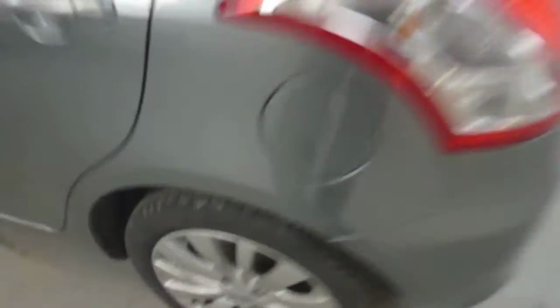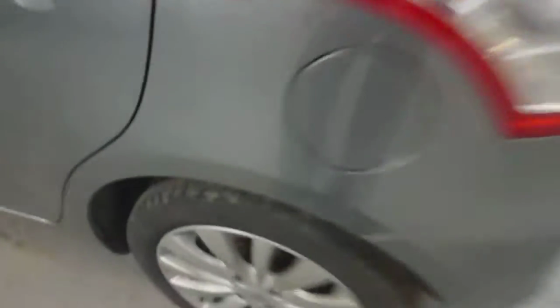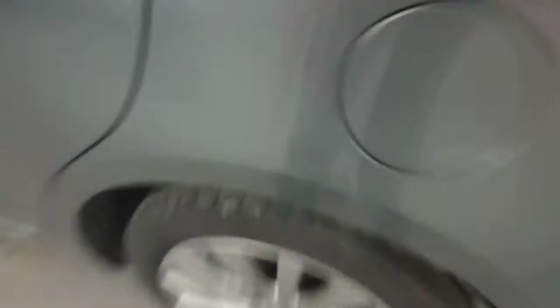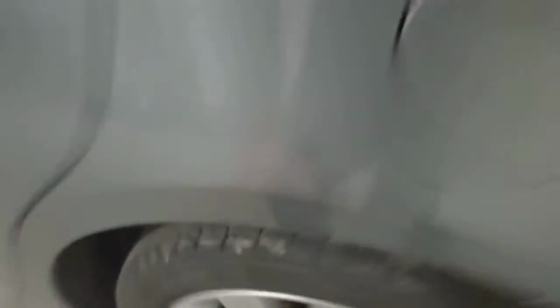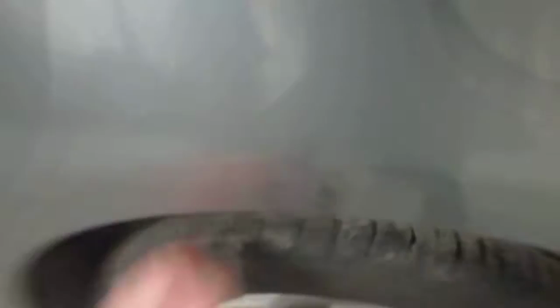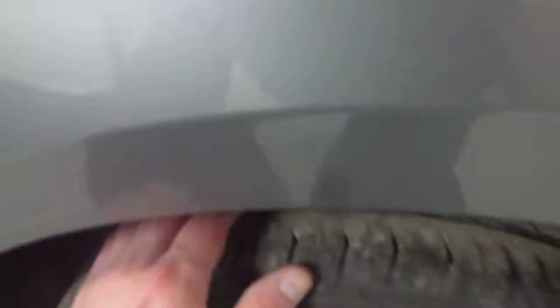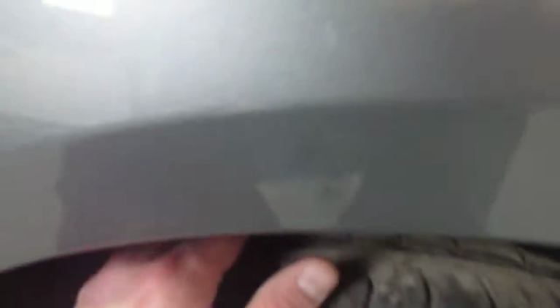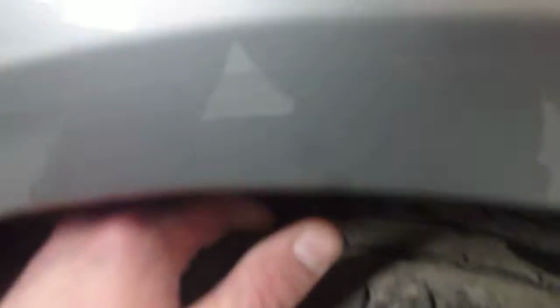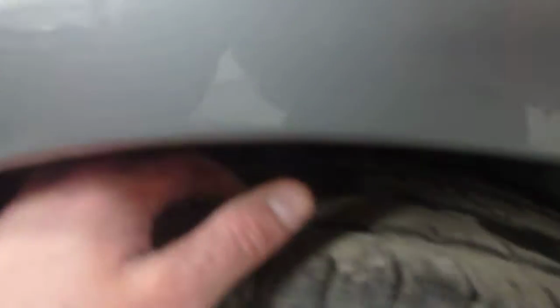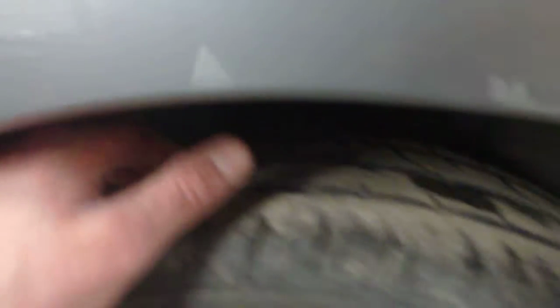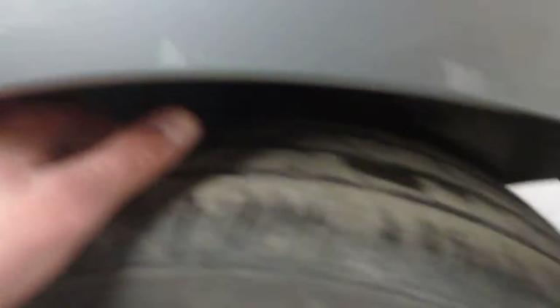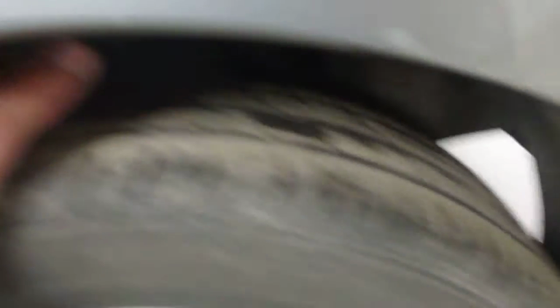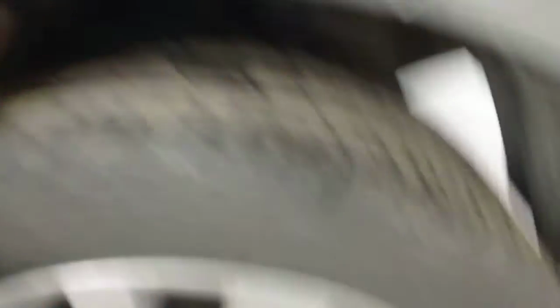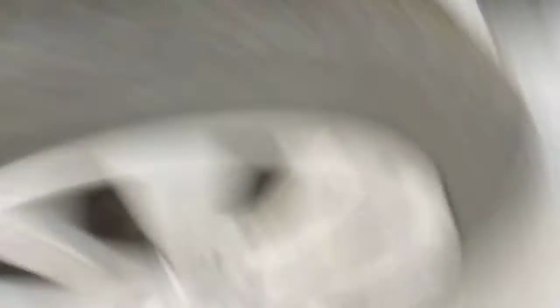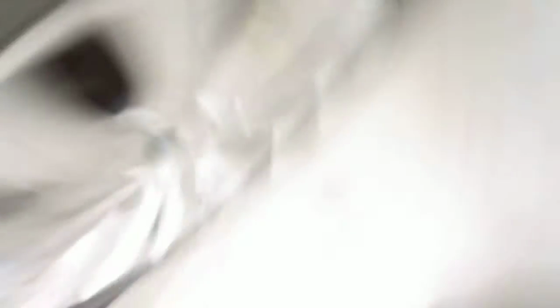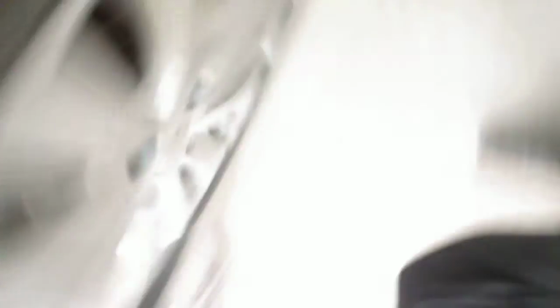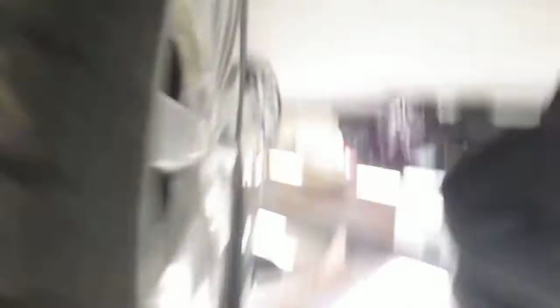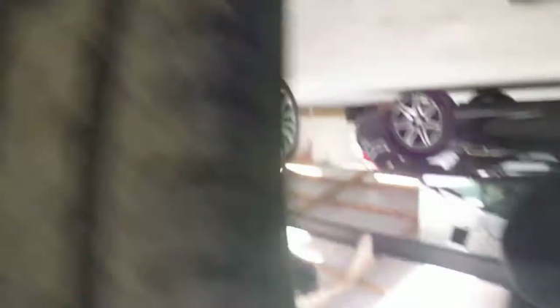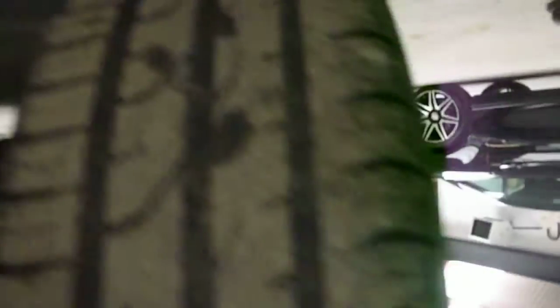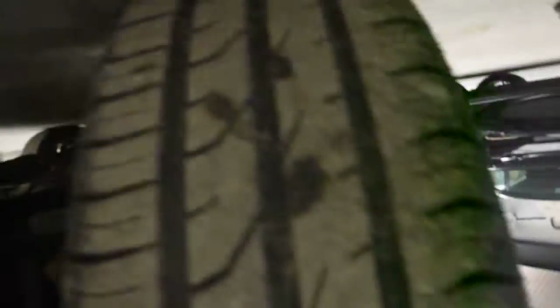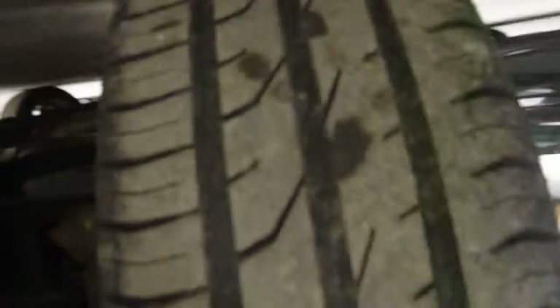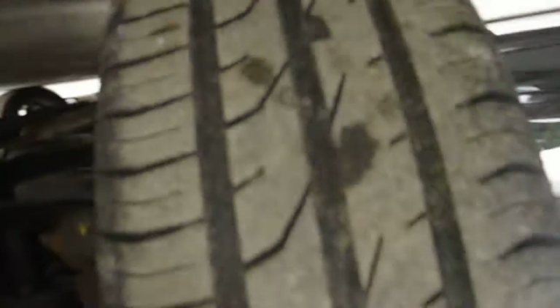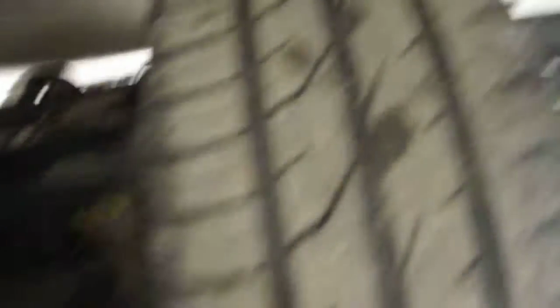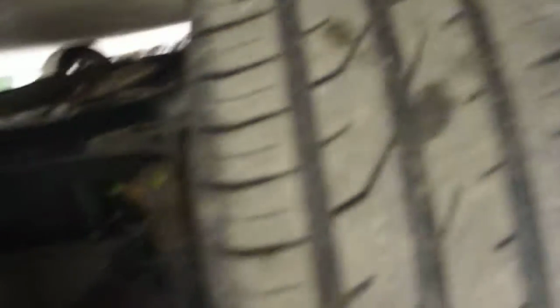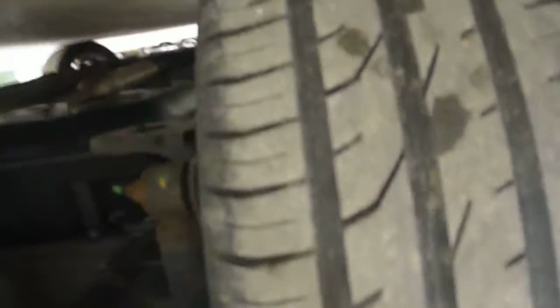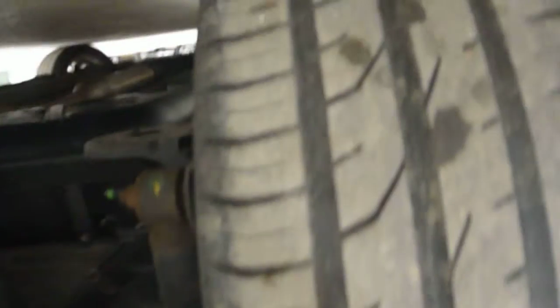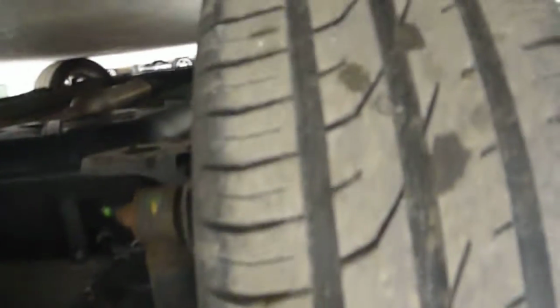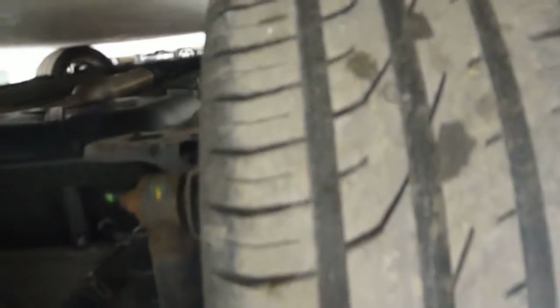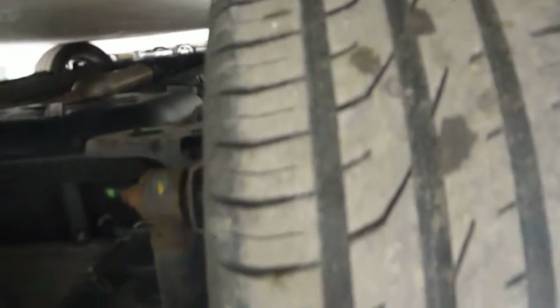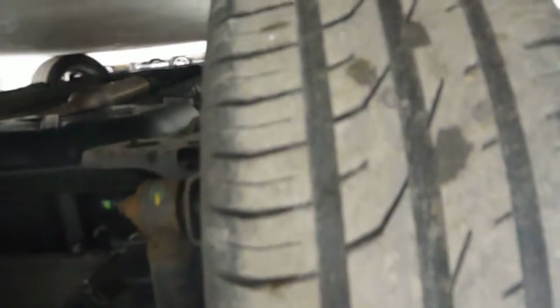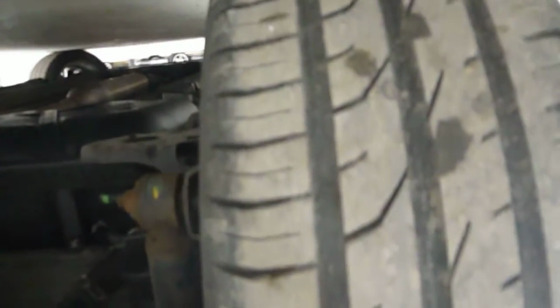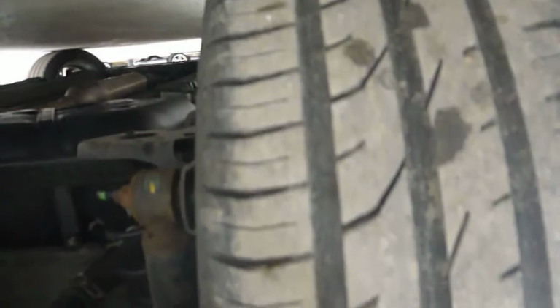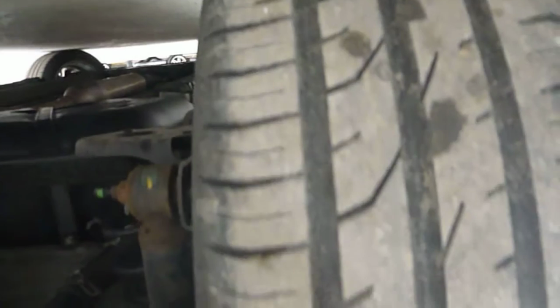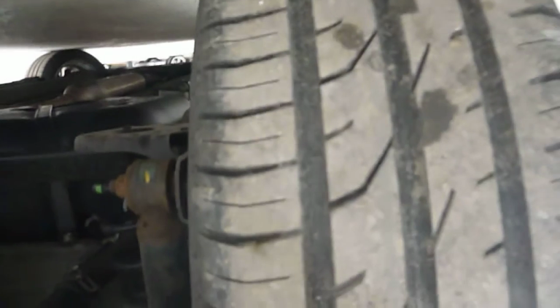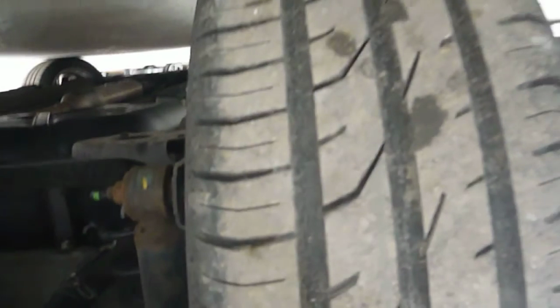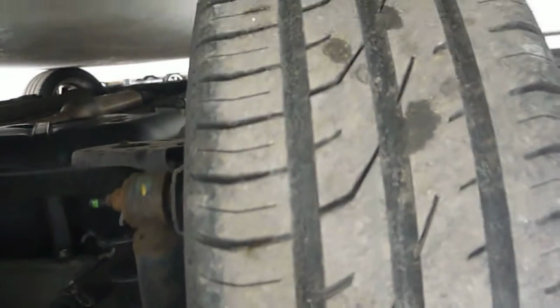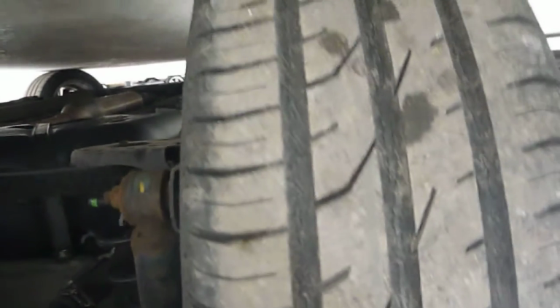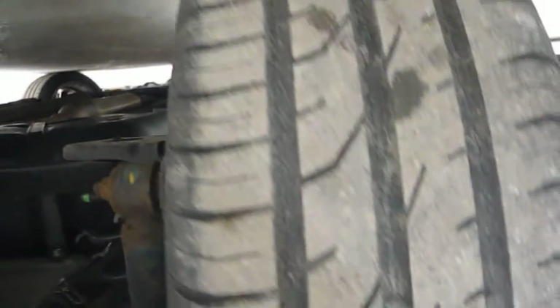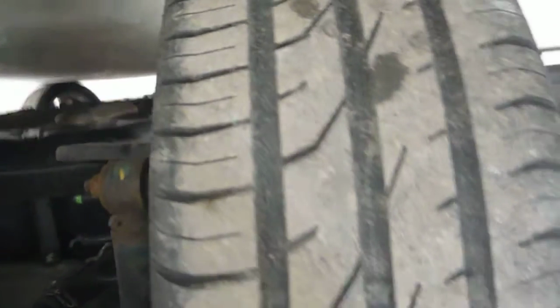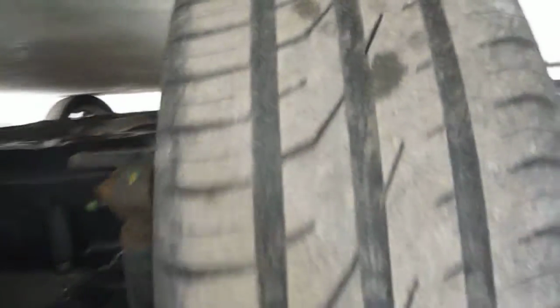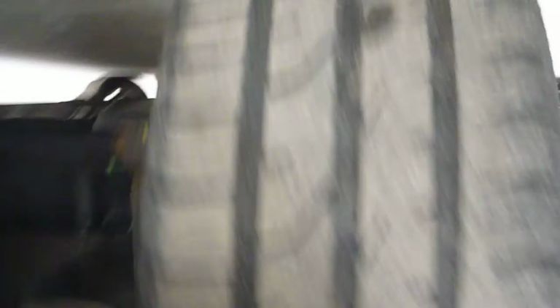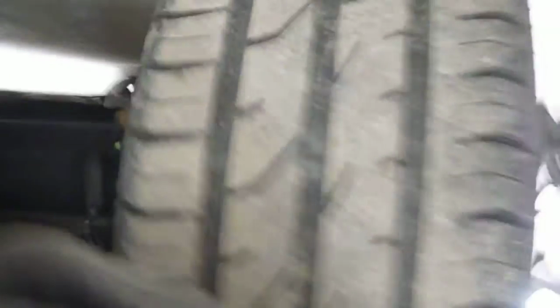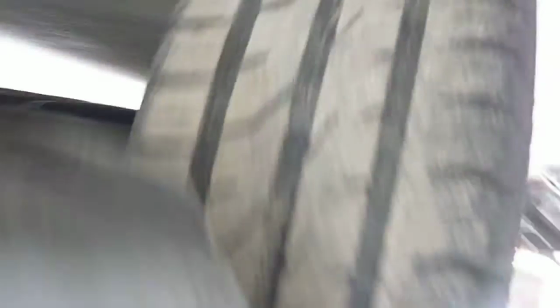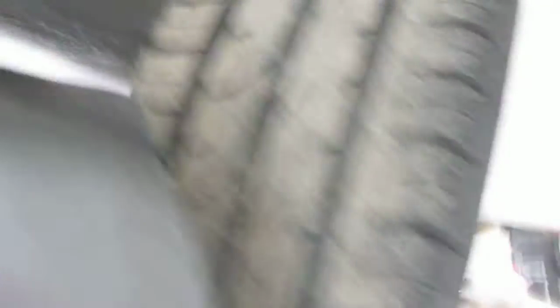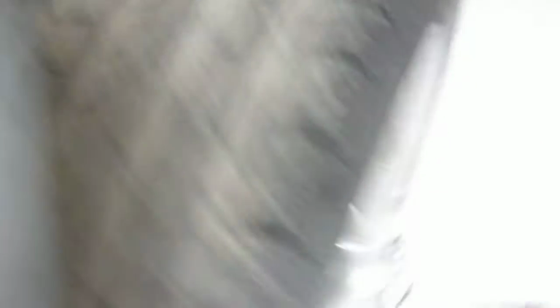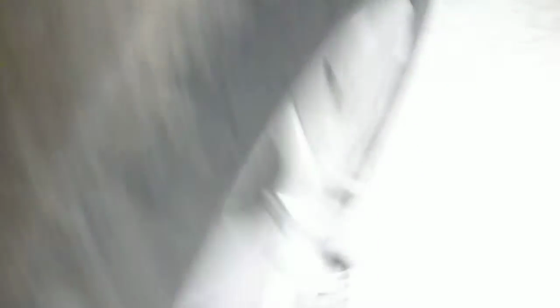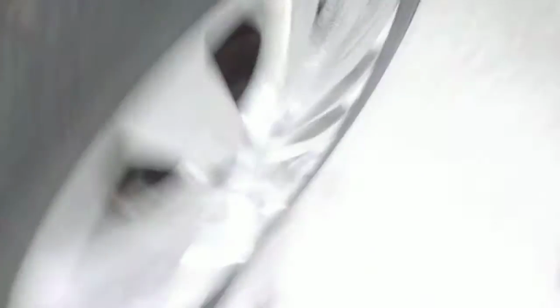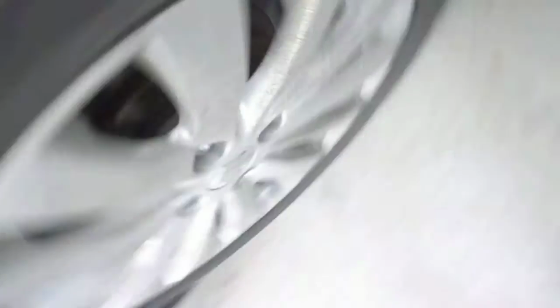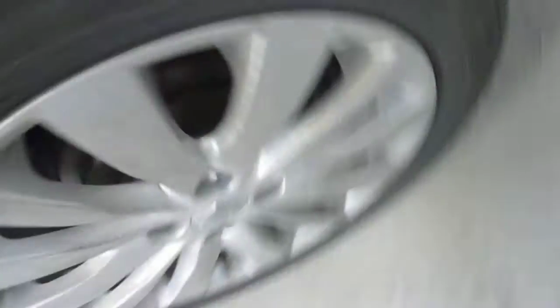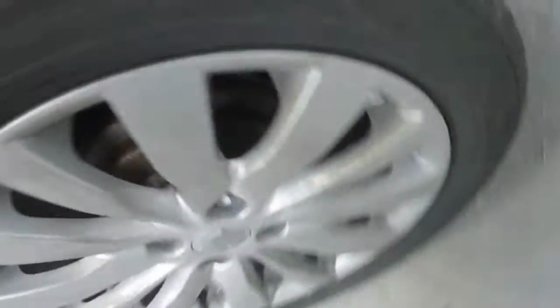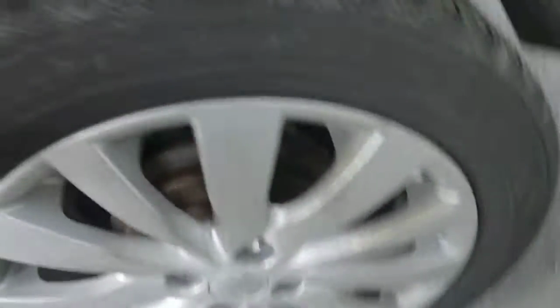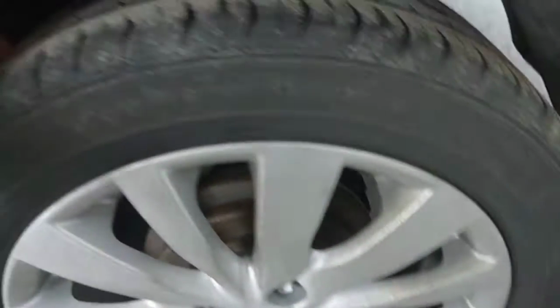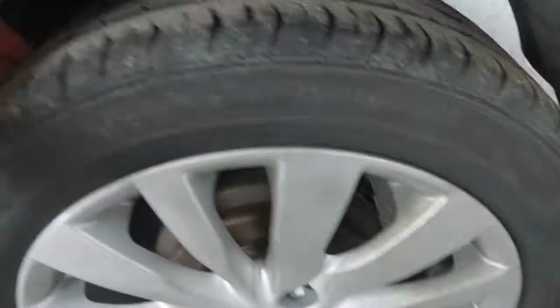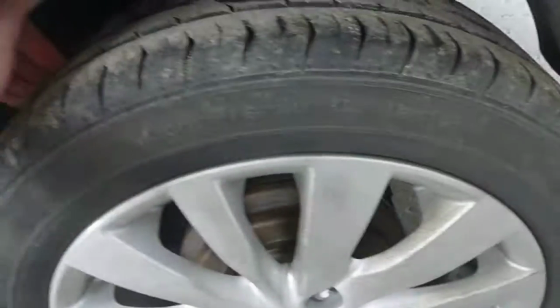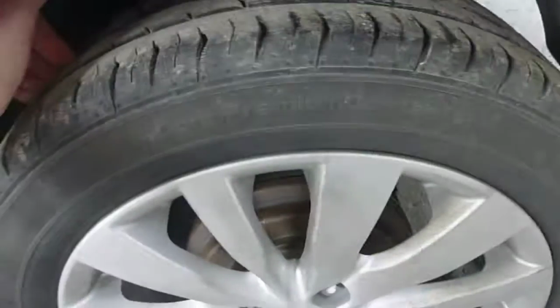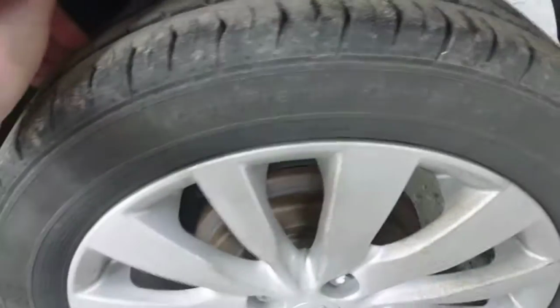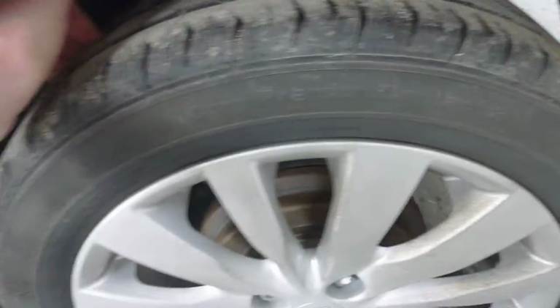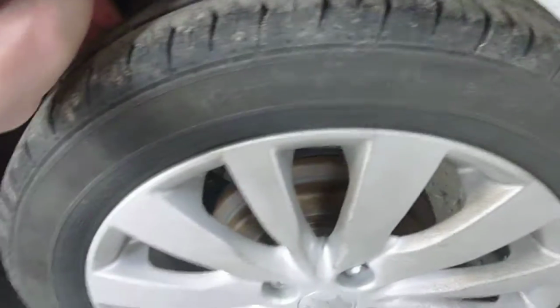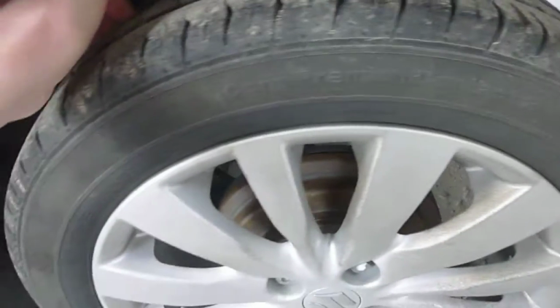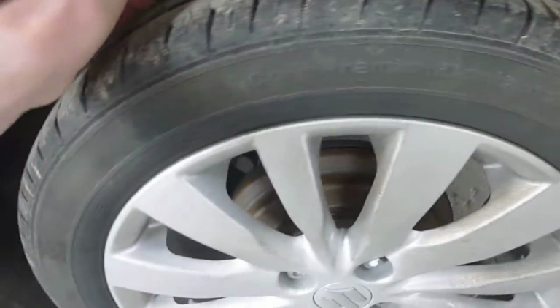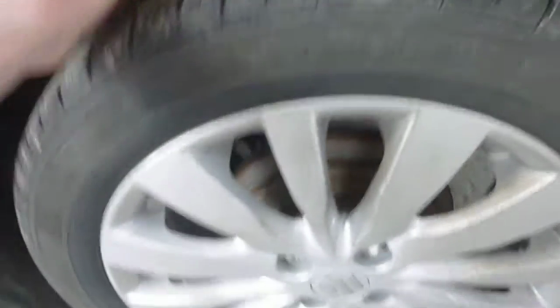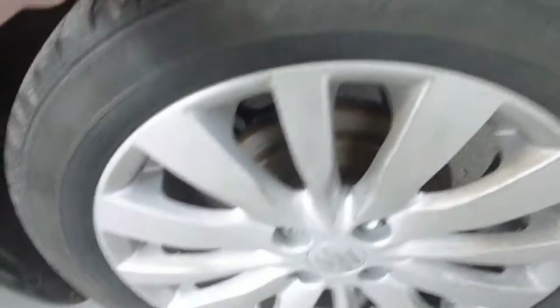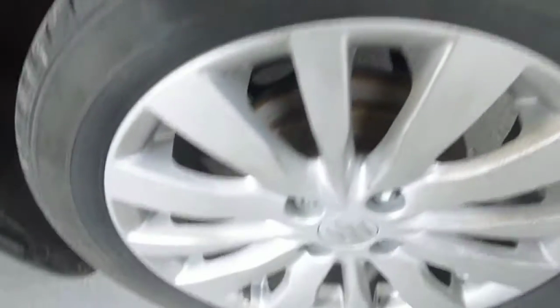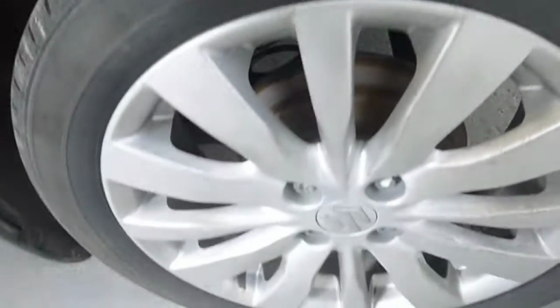We'll start with the nearside rear tyre, which is on 4-5mm of tread. And I can't see any damage to the alloy wheel.